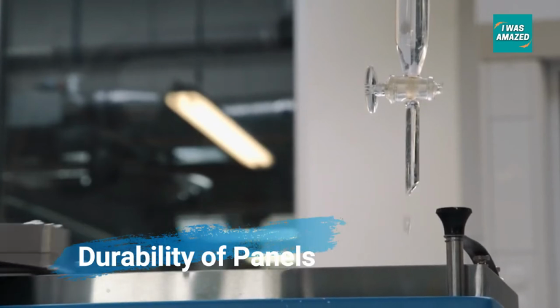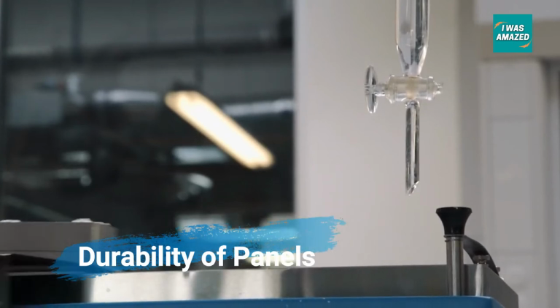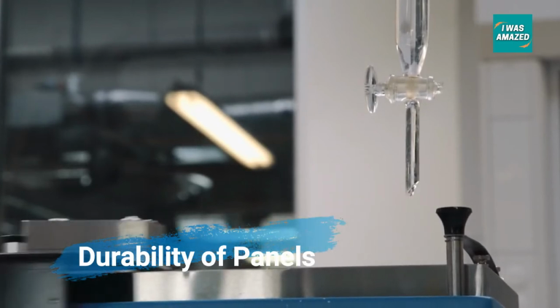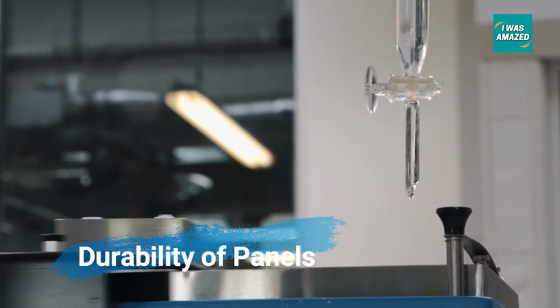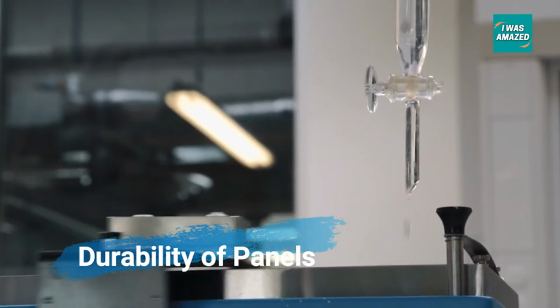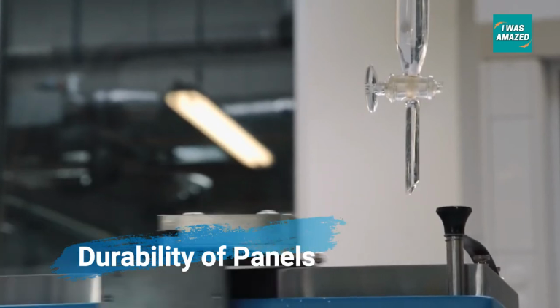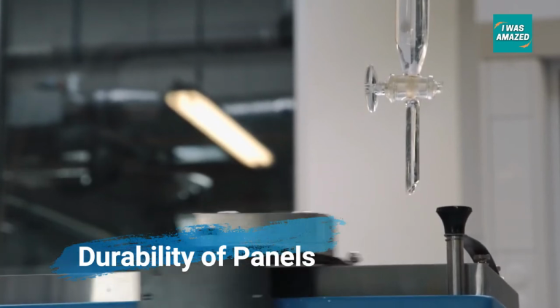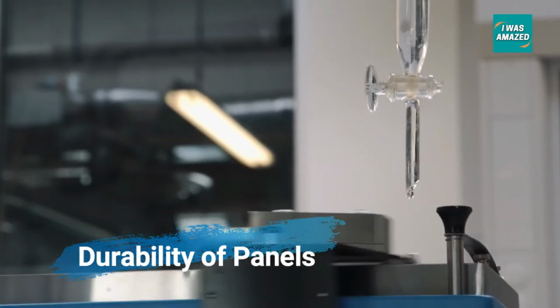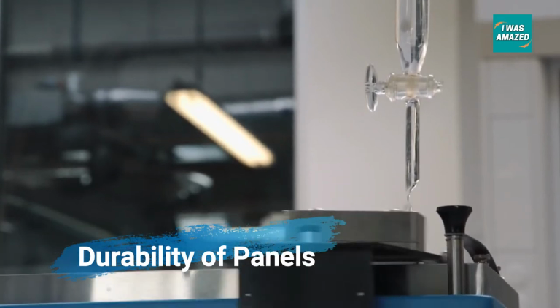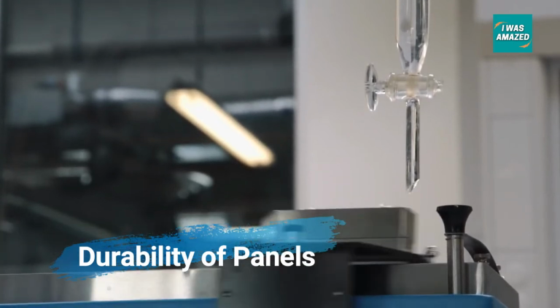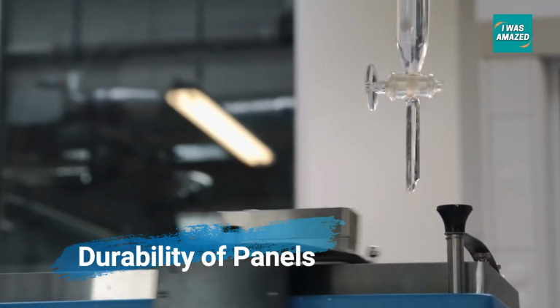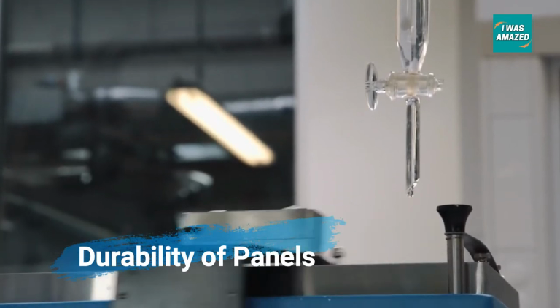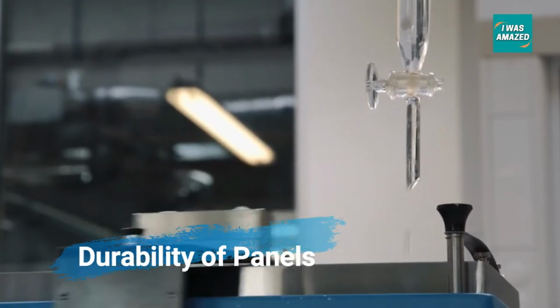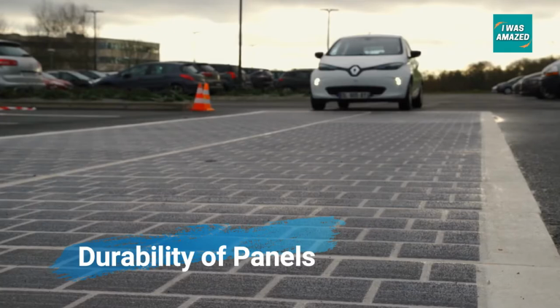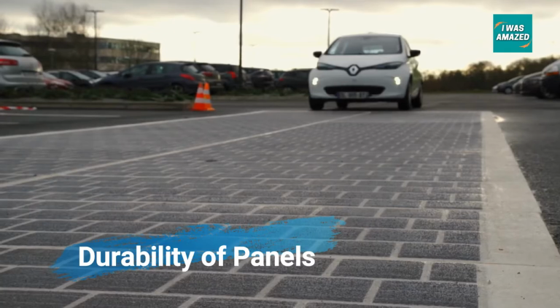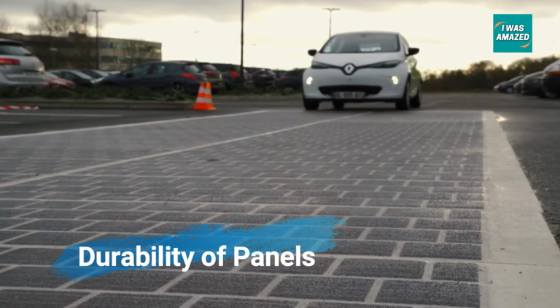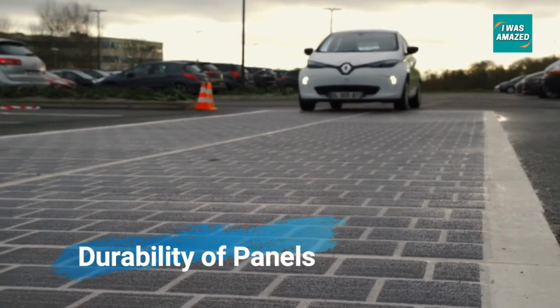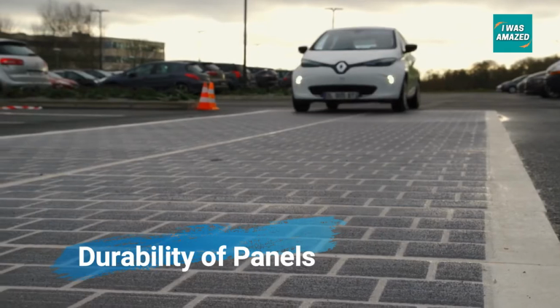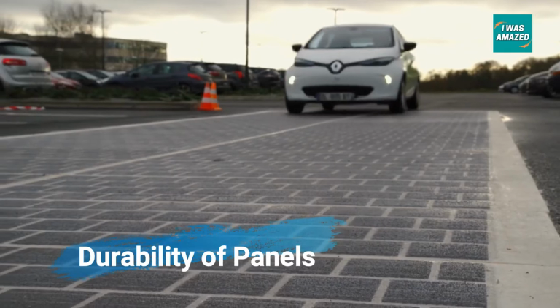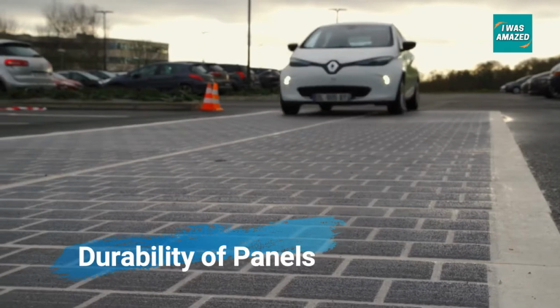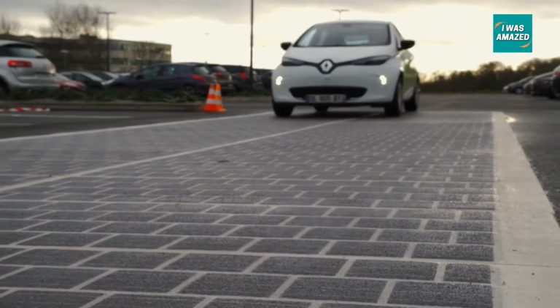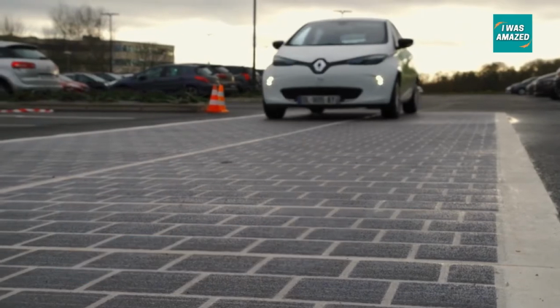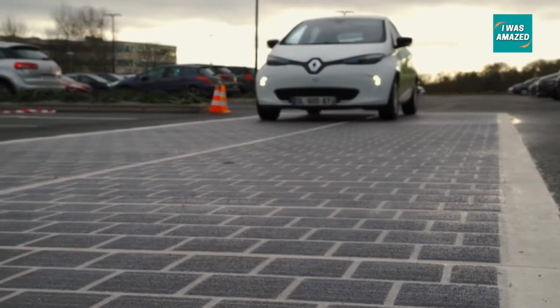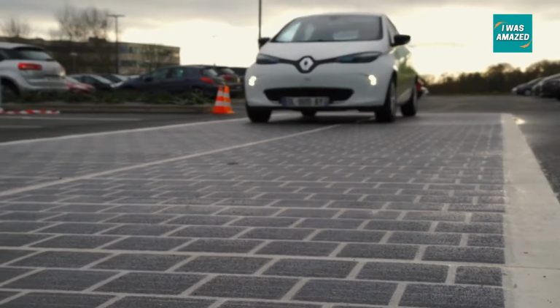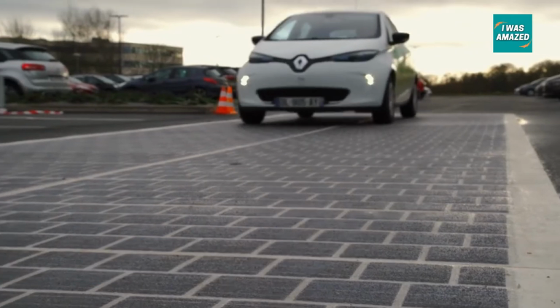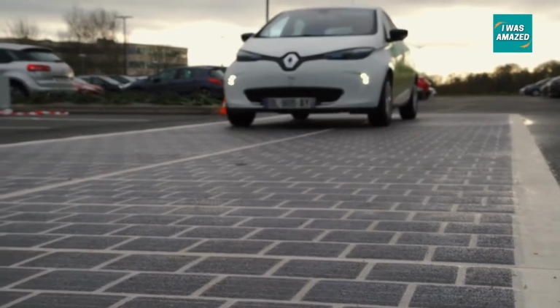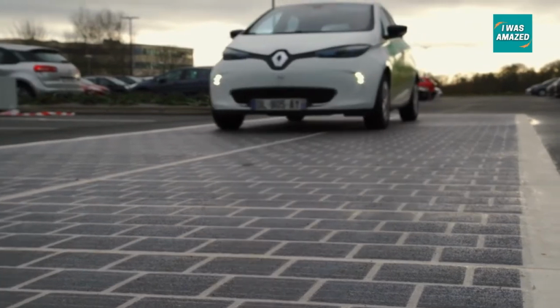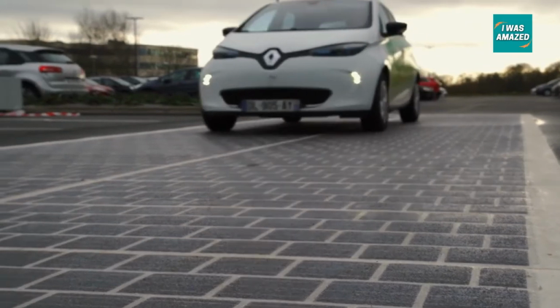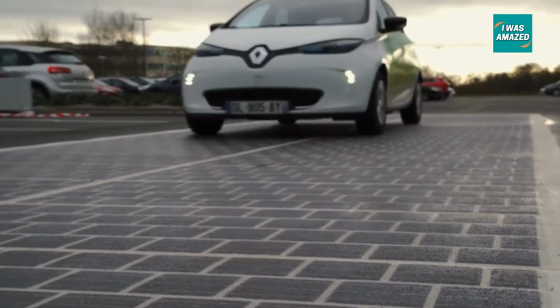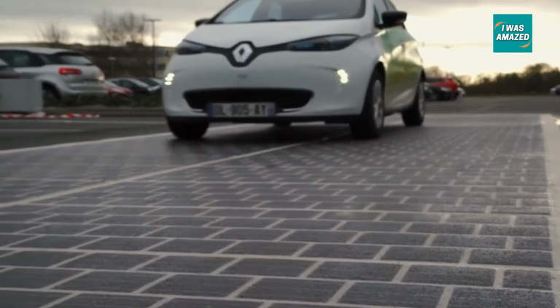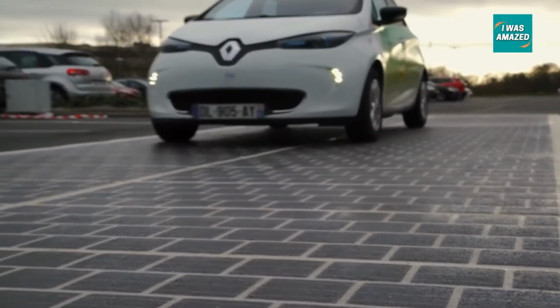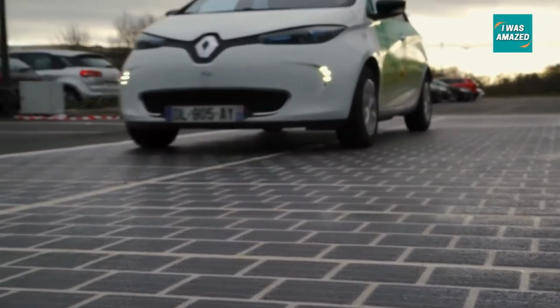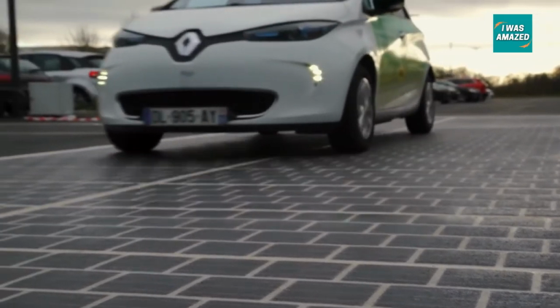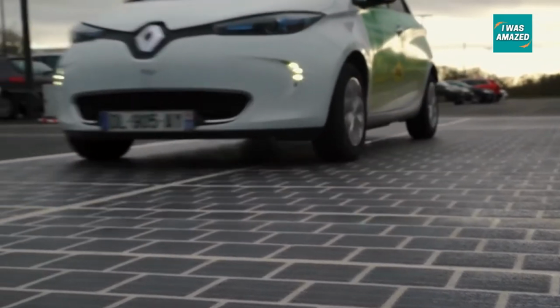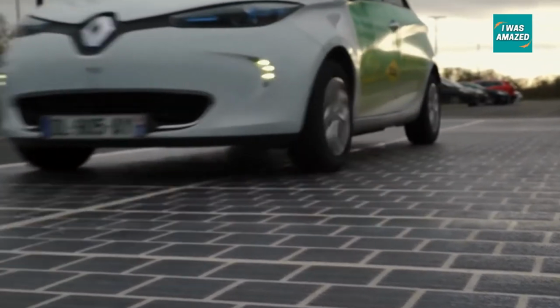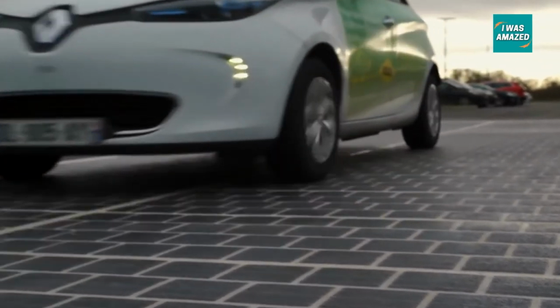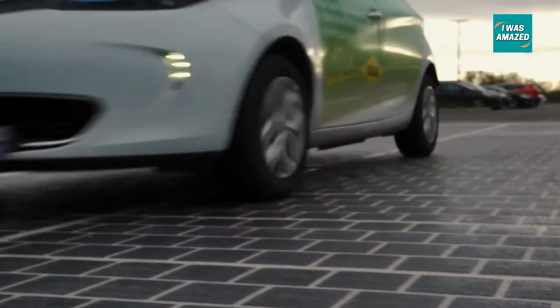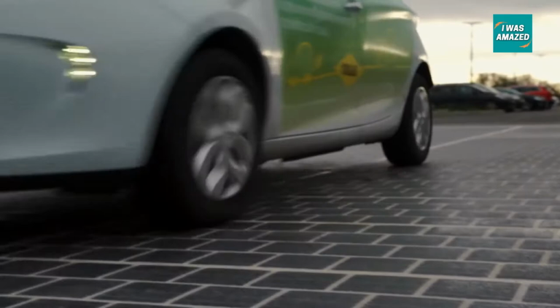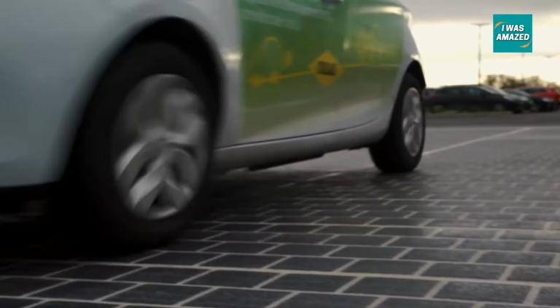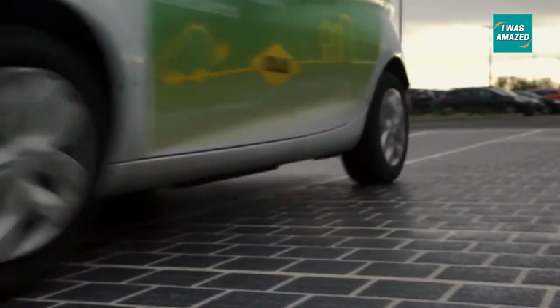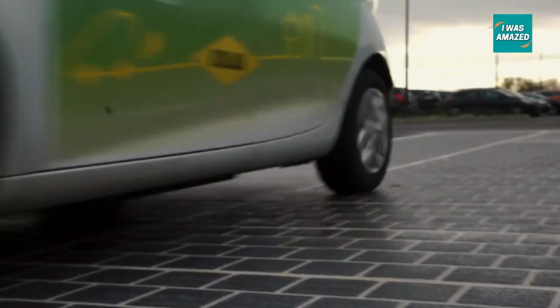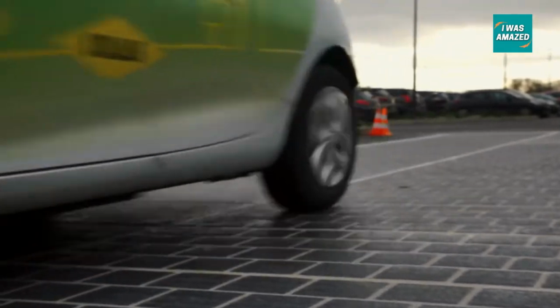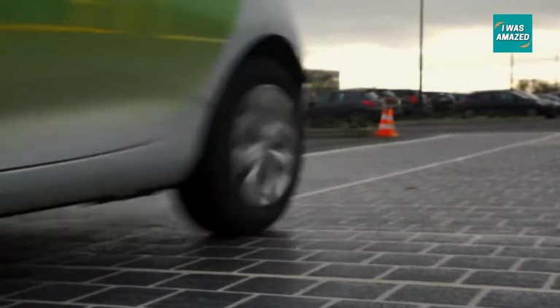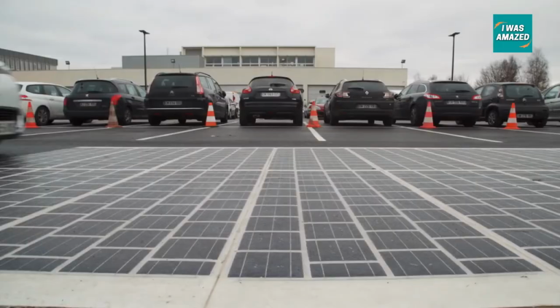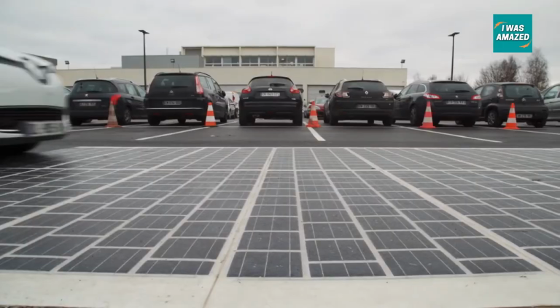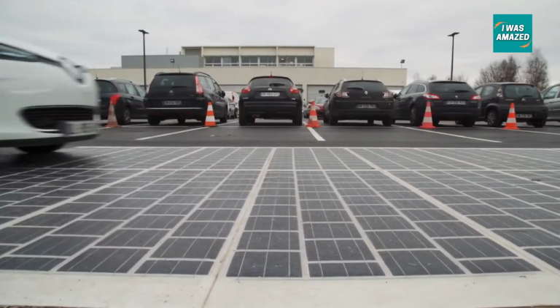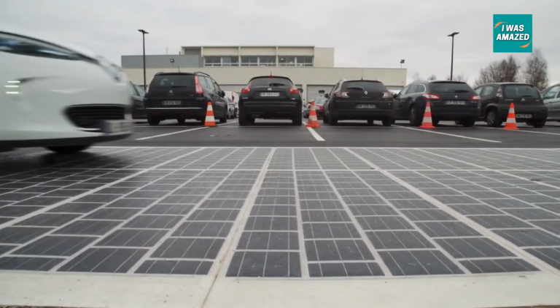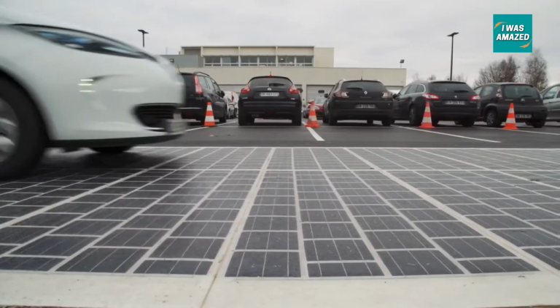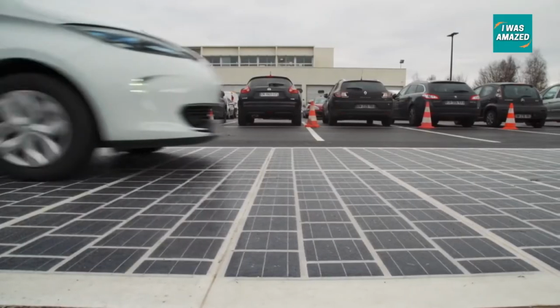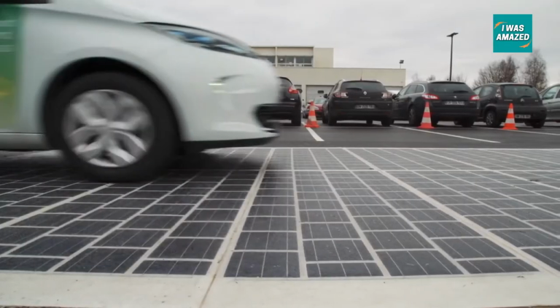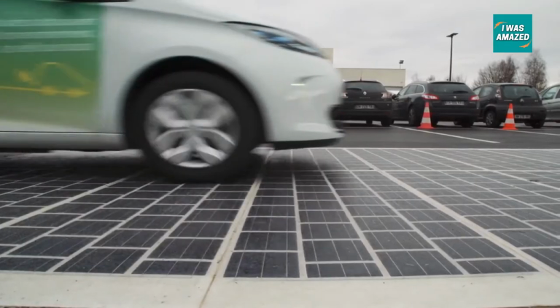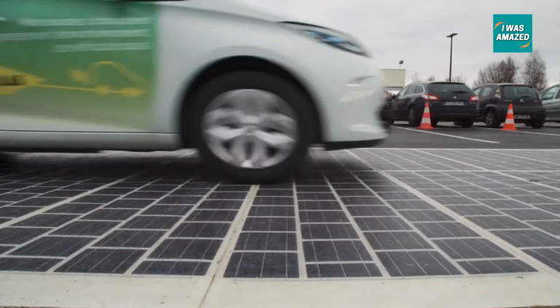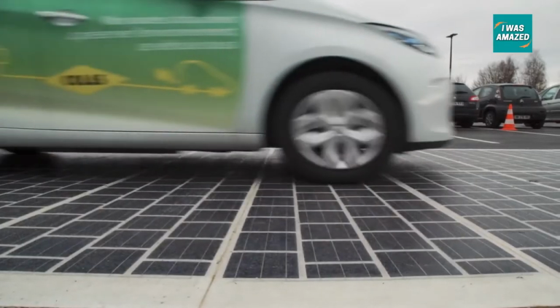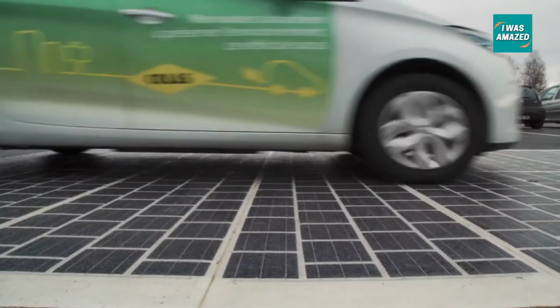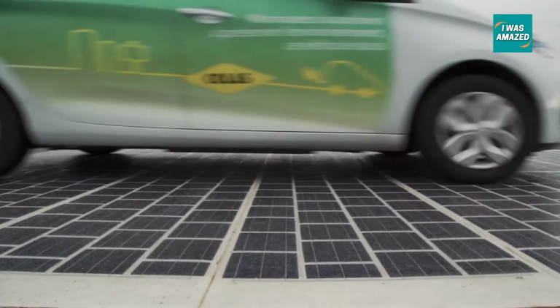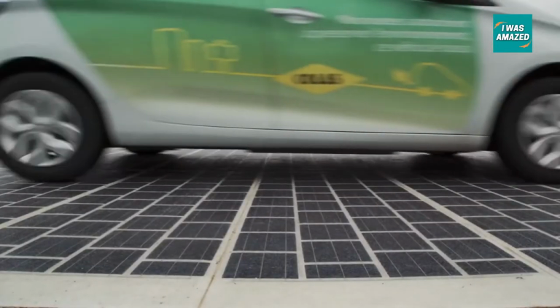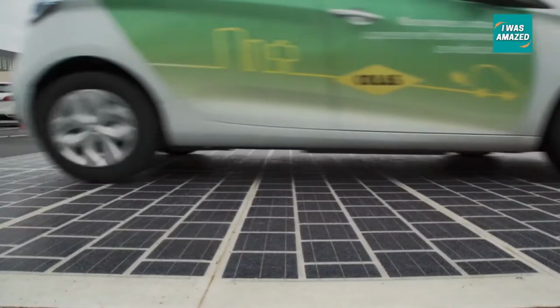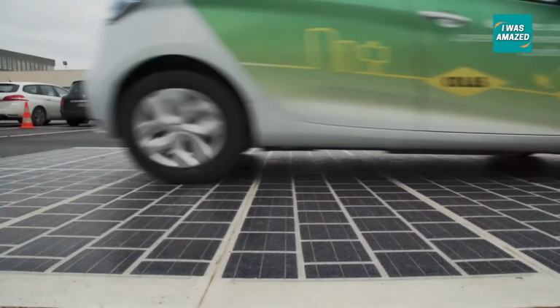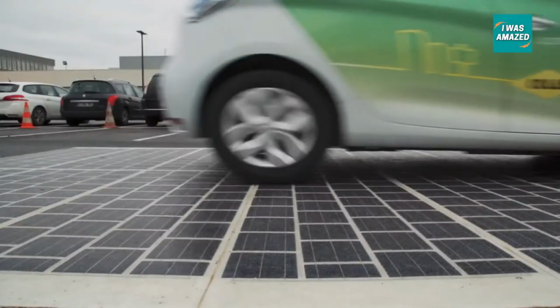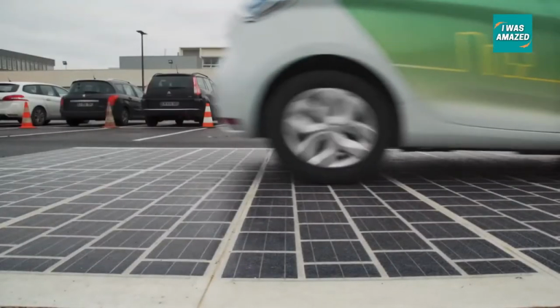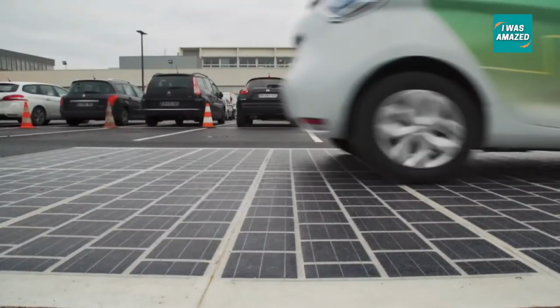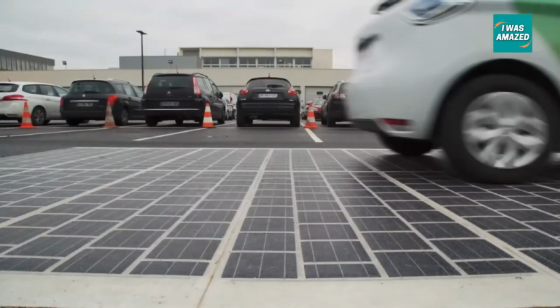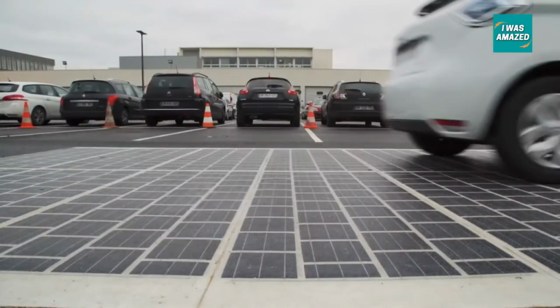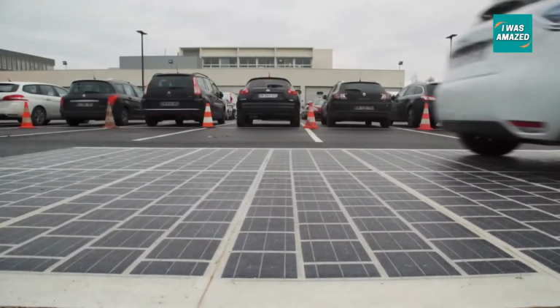Also, the sound created by cars passing over the panels was so loud that the village had to limit local speed limits to just over 40 miles per hour.